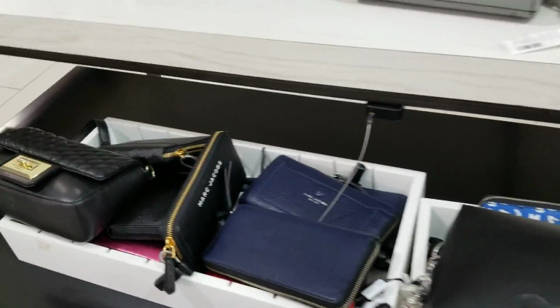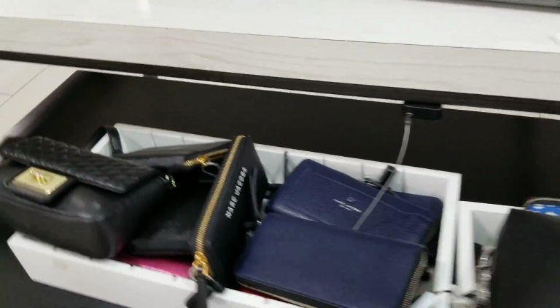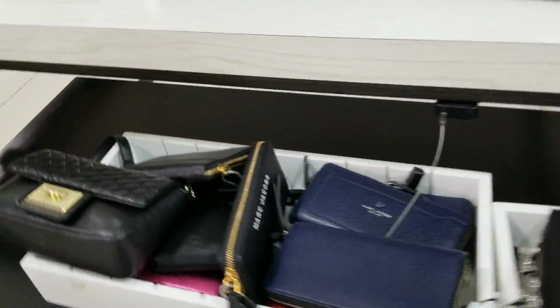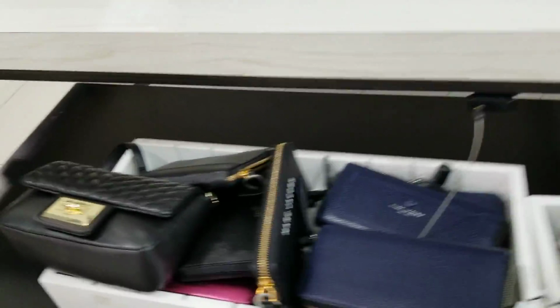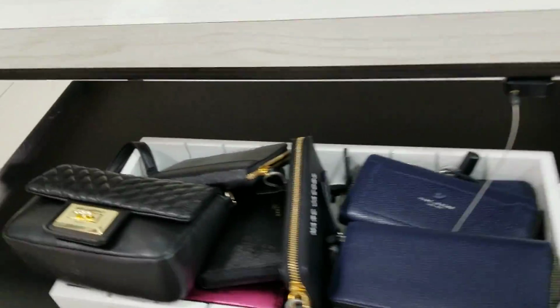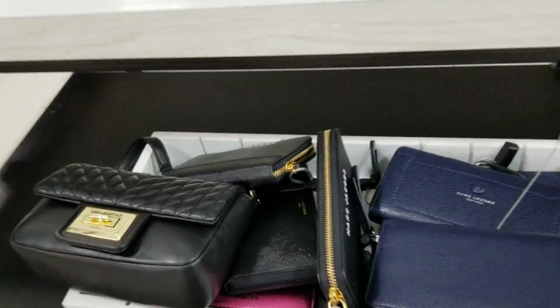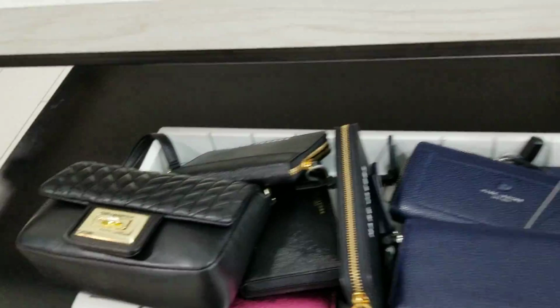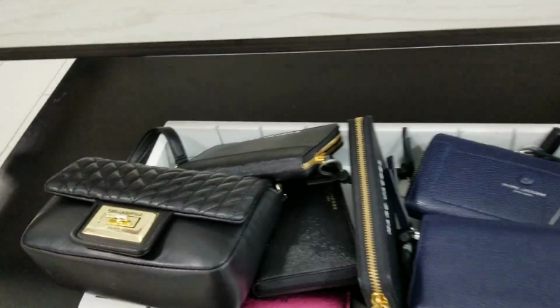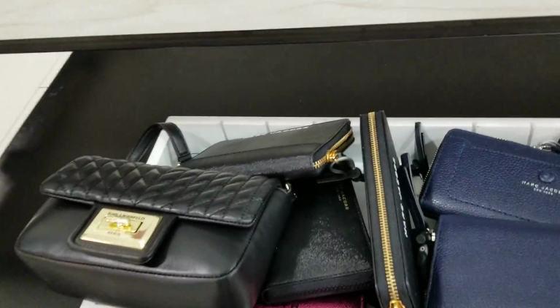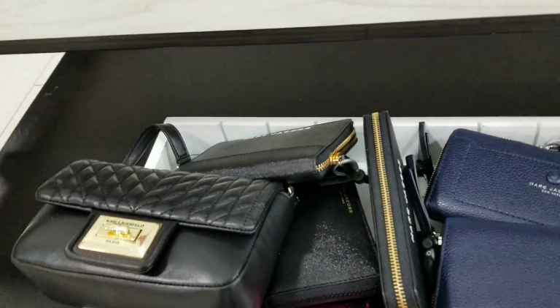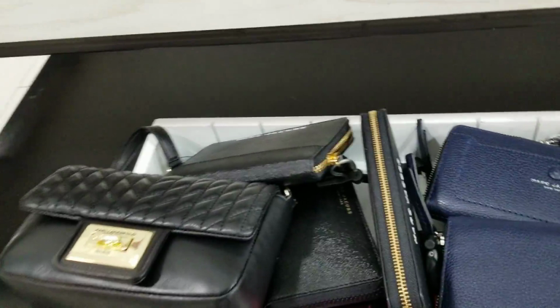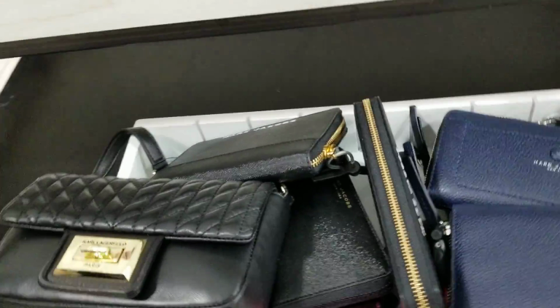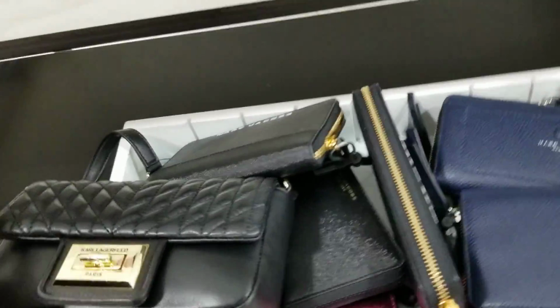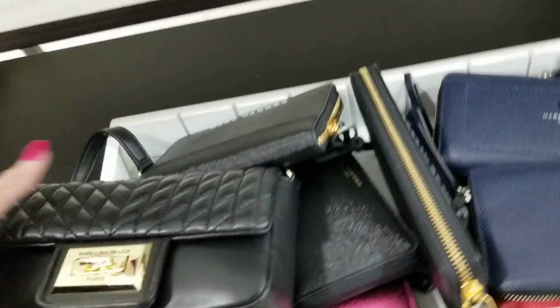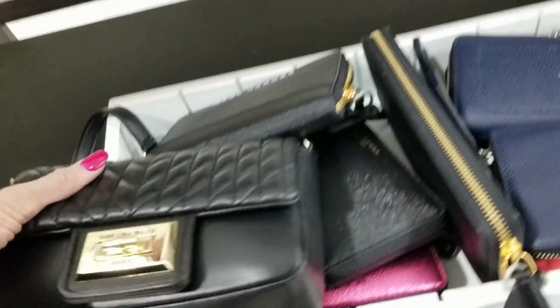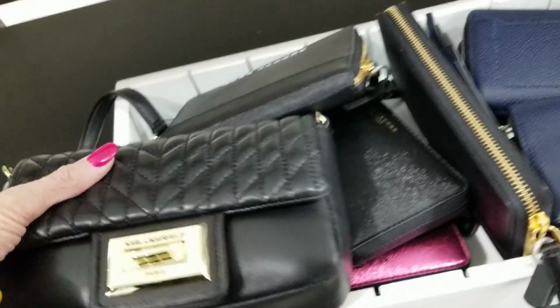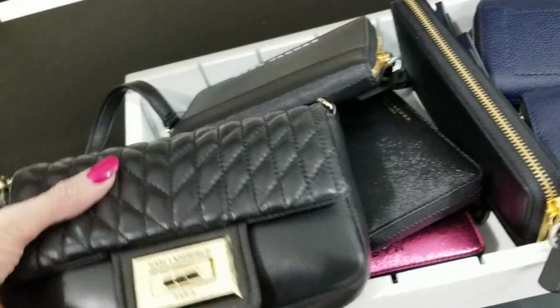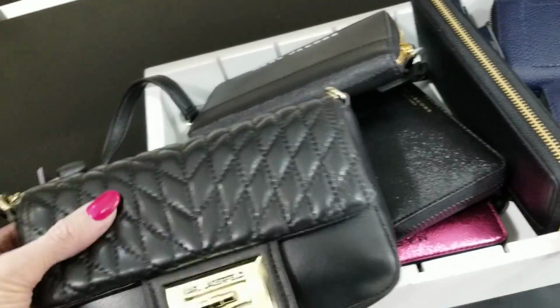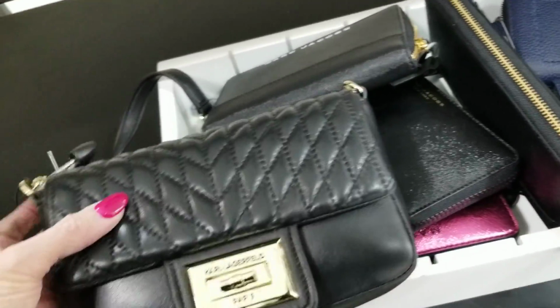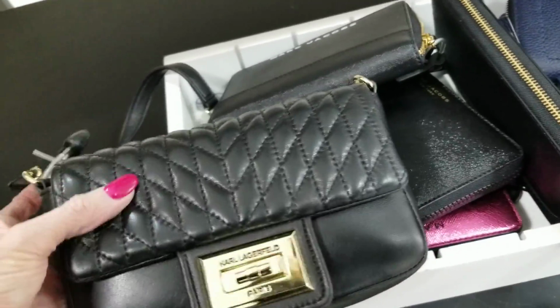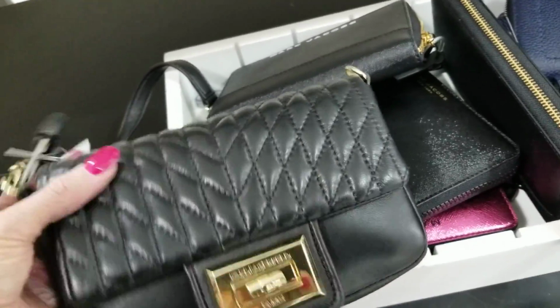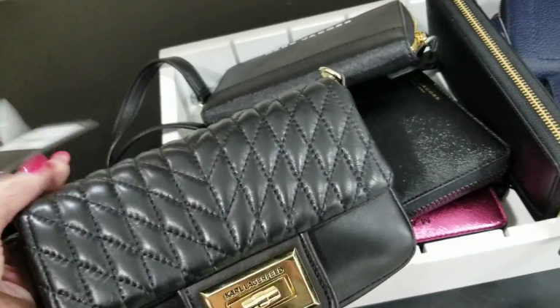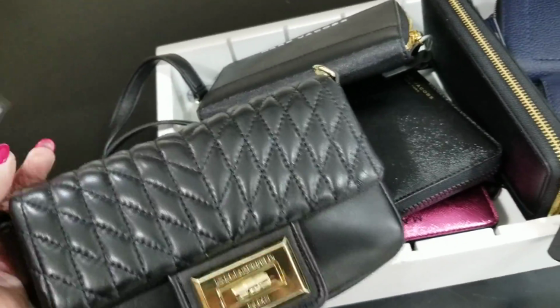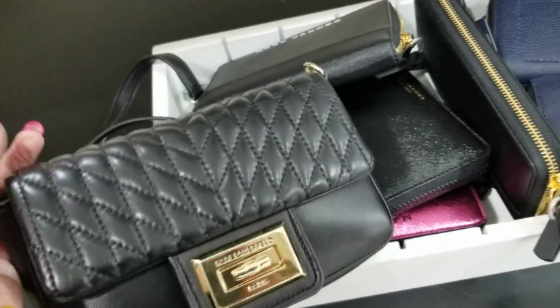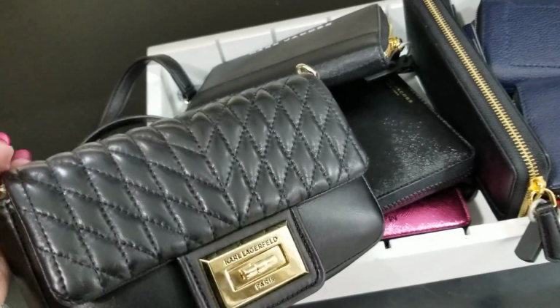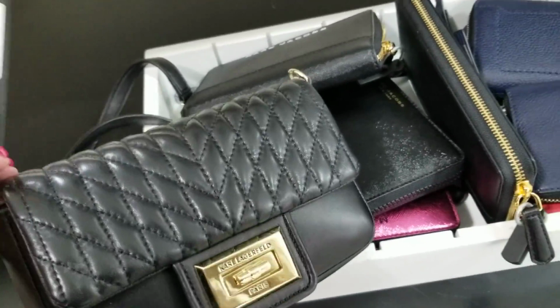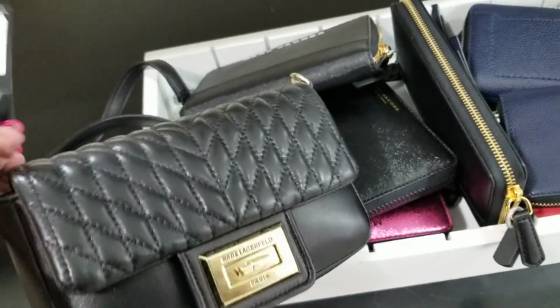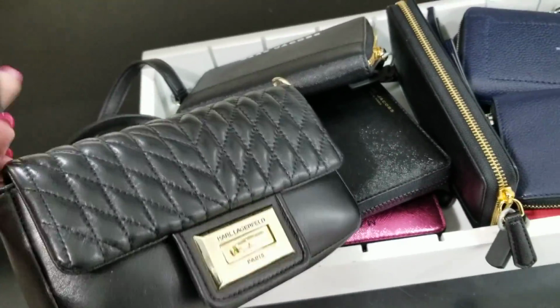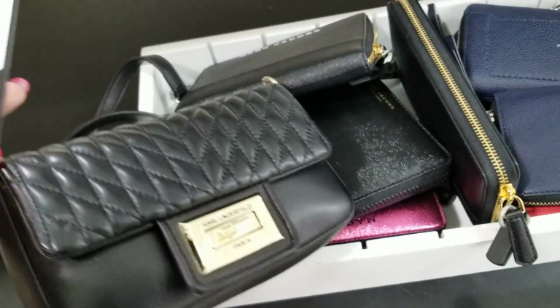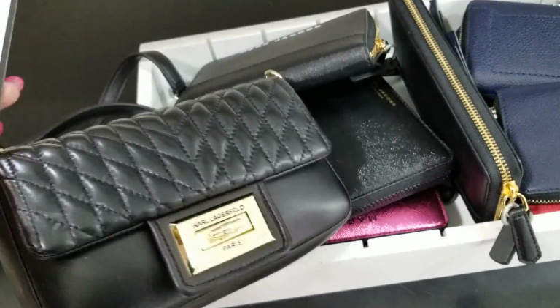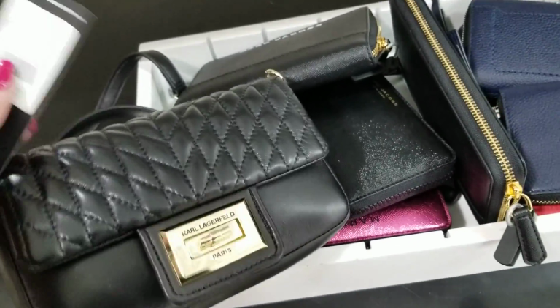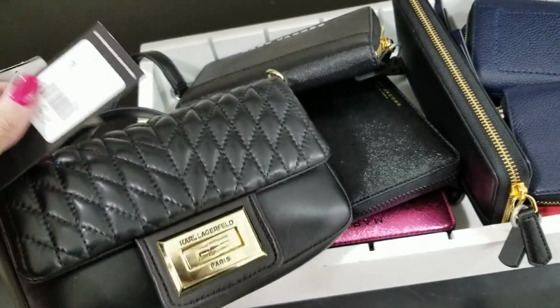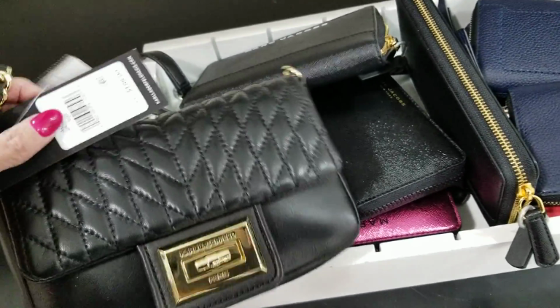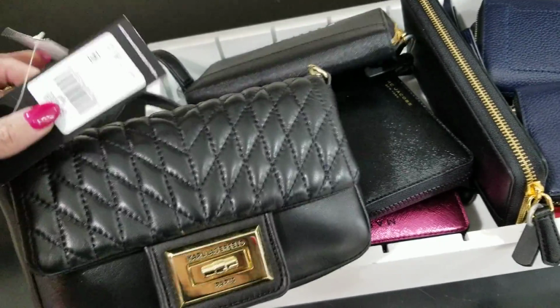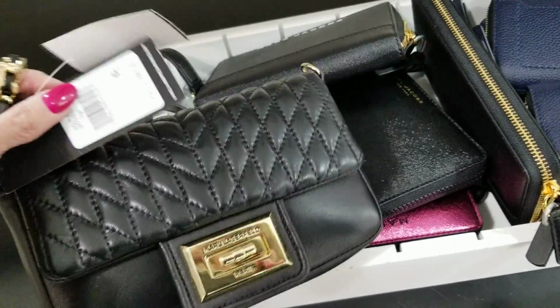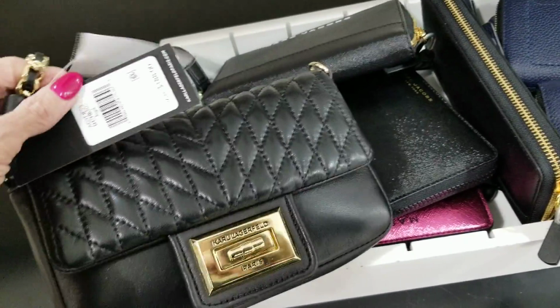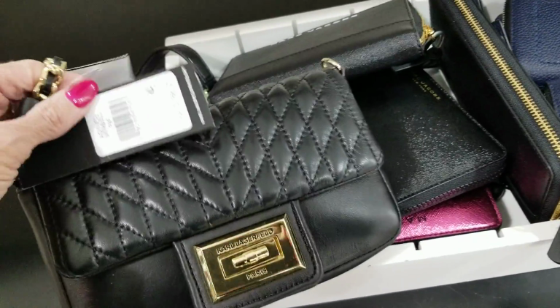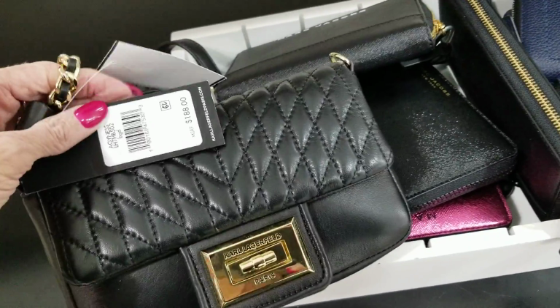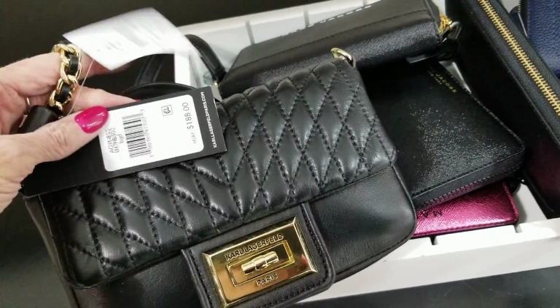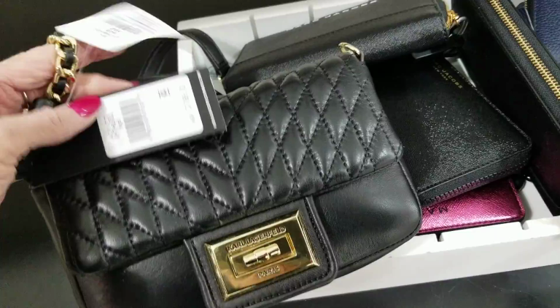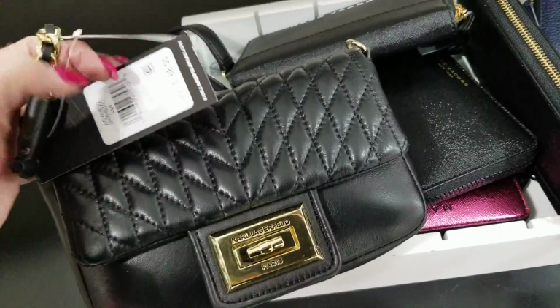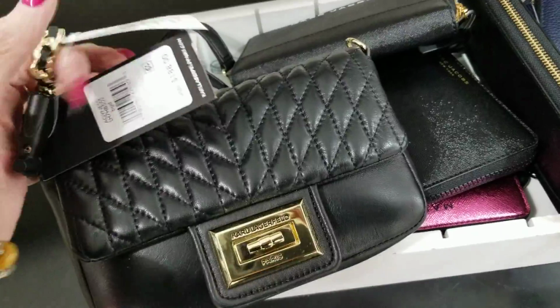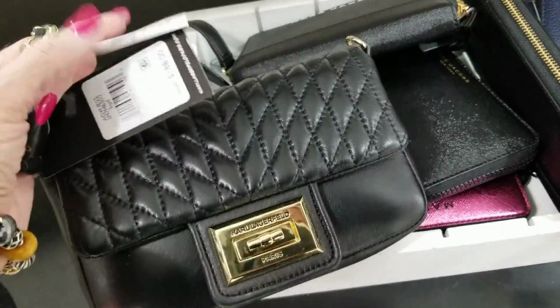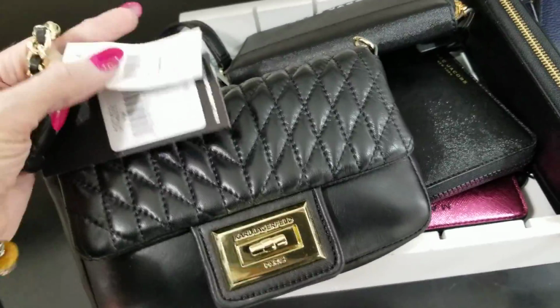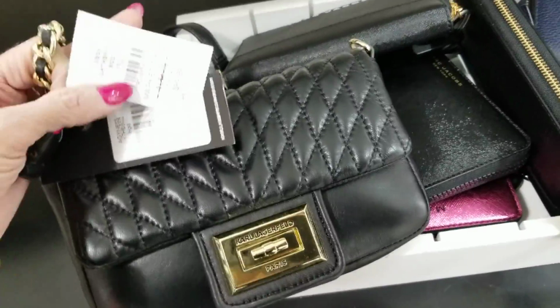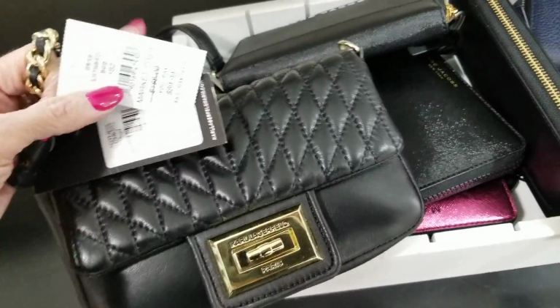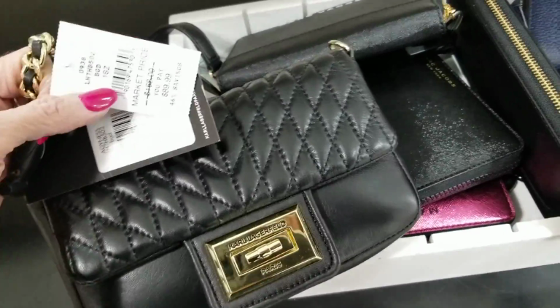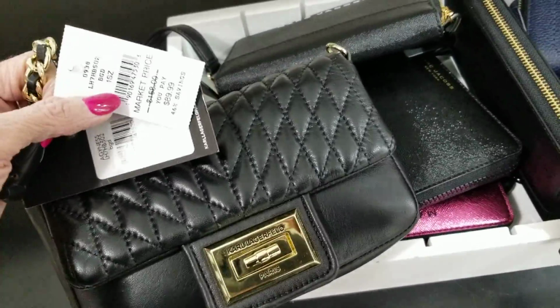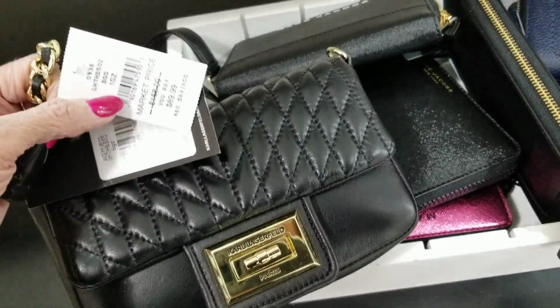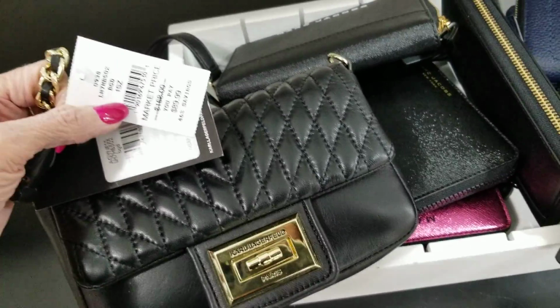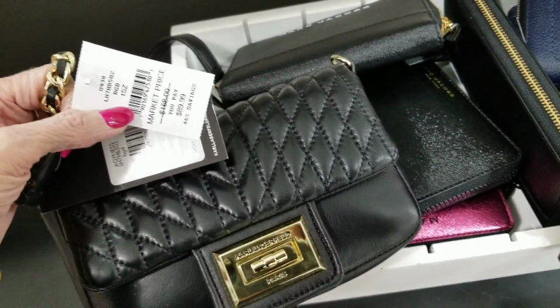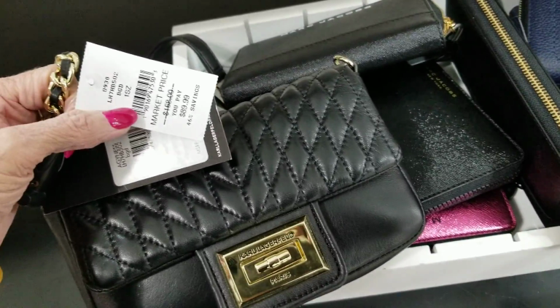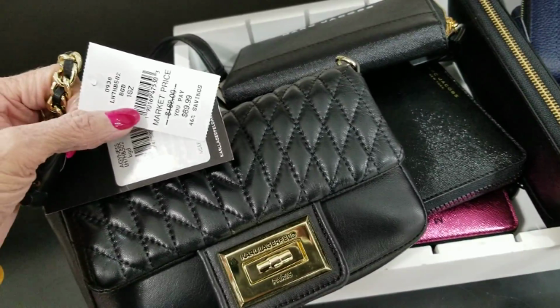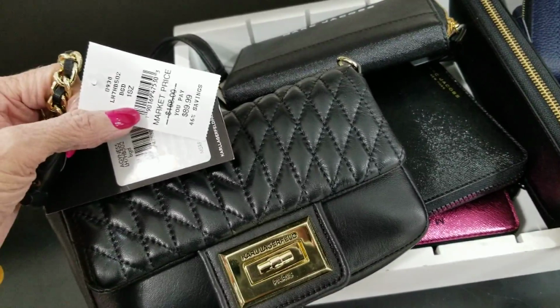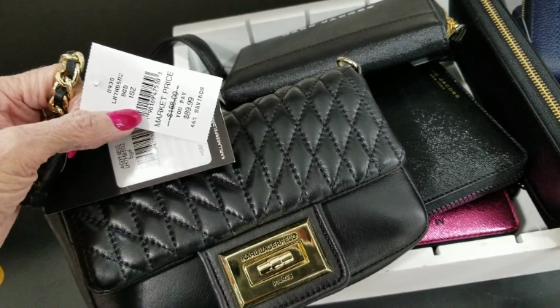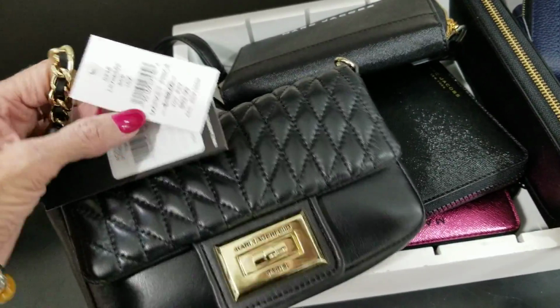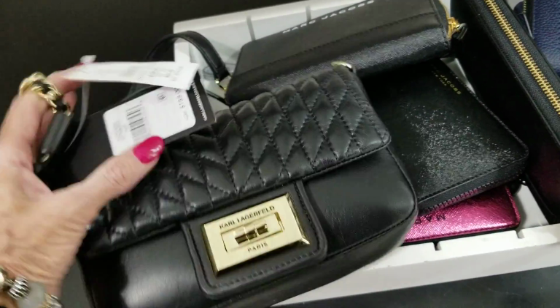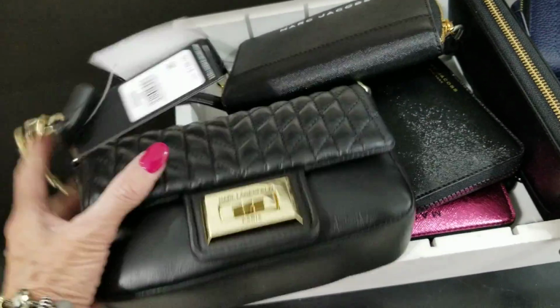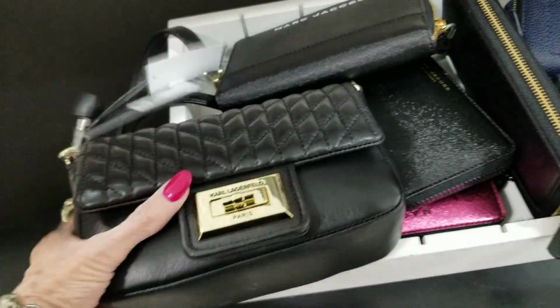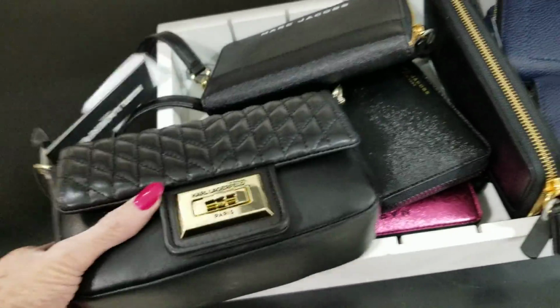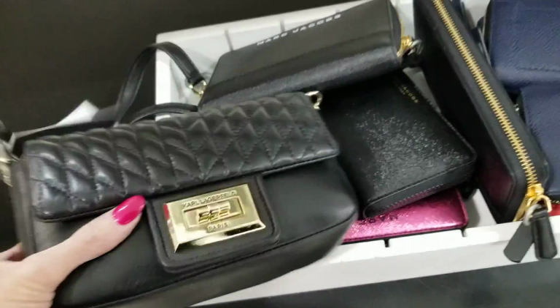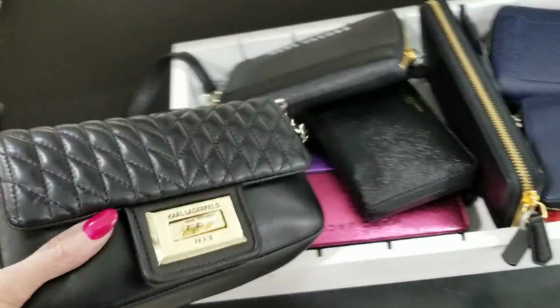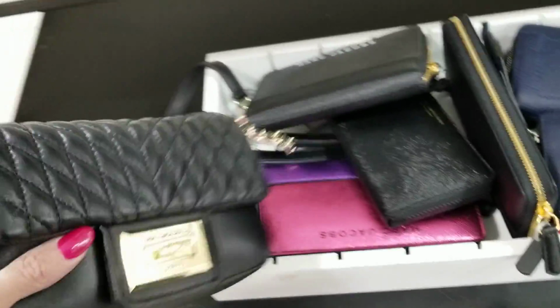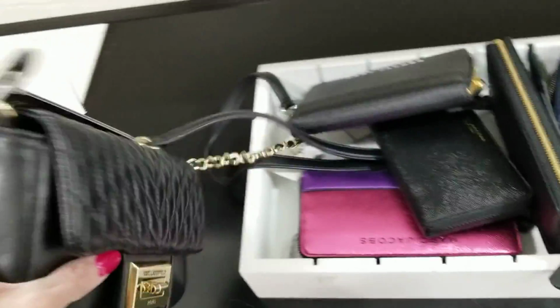I did say Marc Jacobs, didn't I? Here's Karl Lagerfeld — he kind of snuck in here. How much is he? $89.